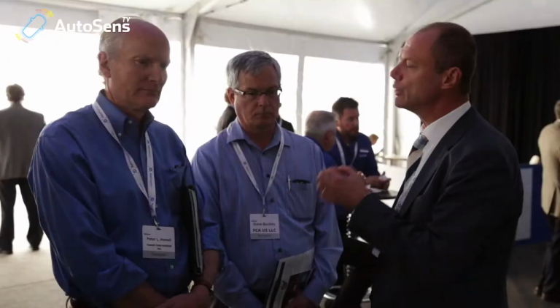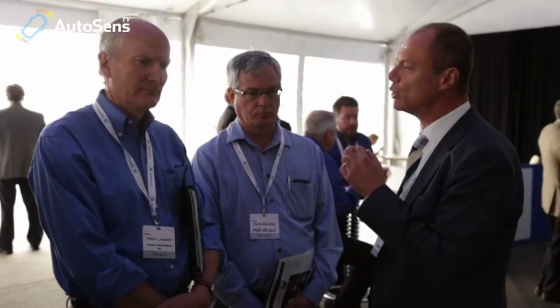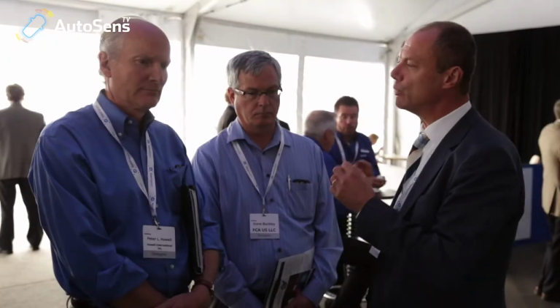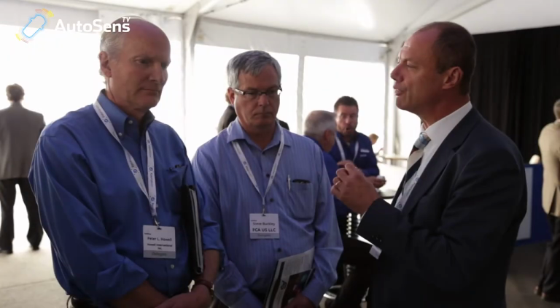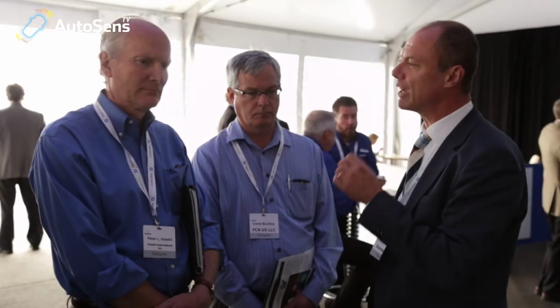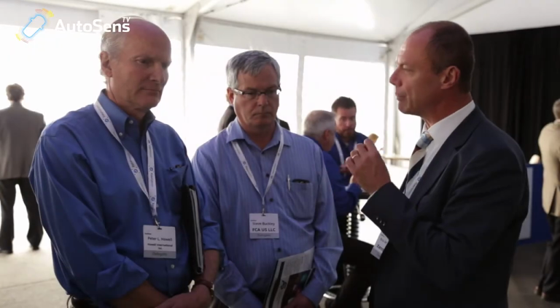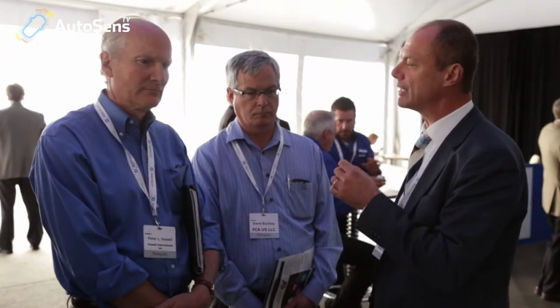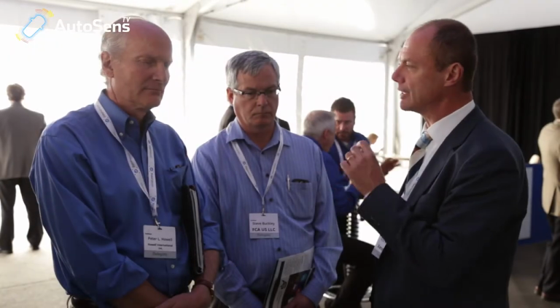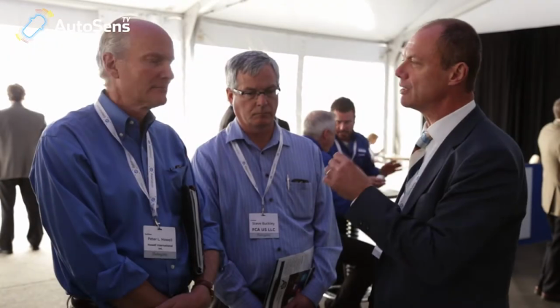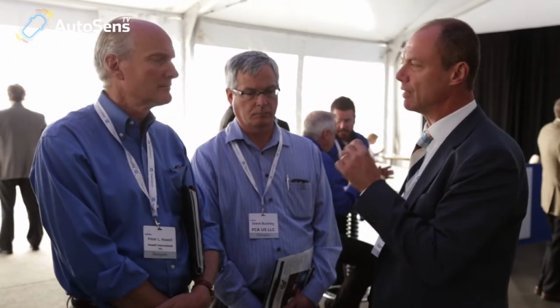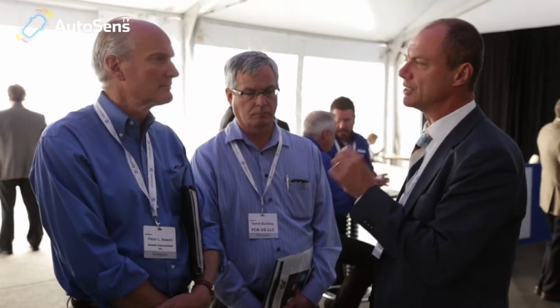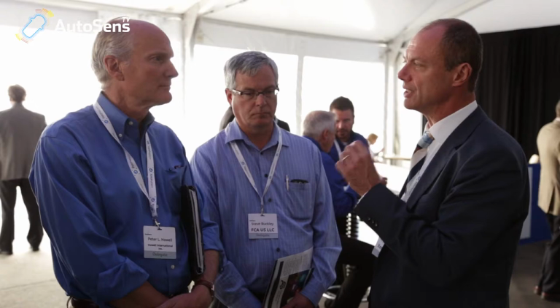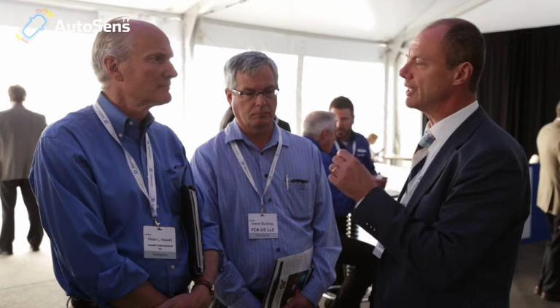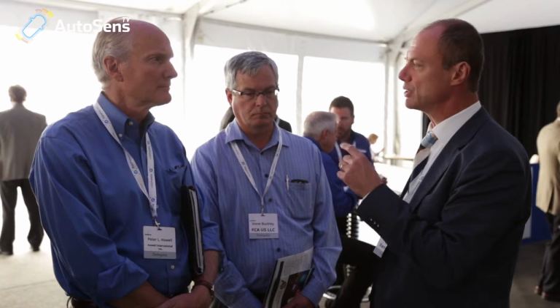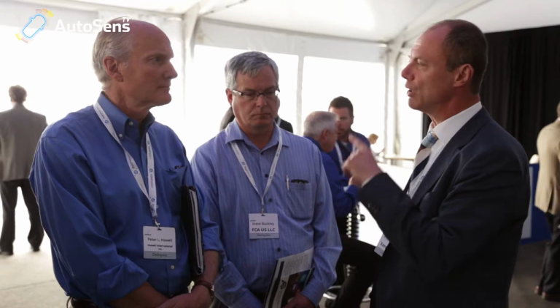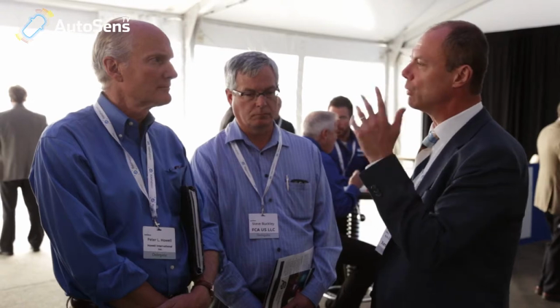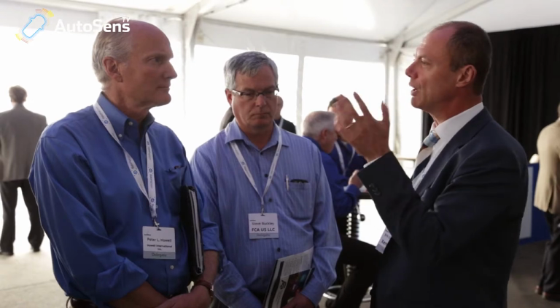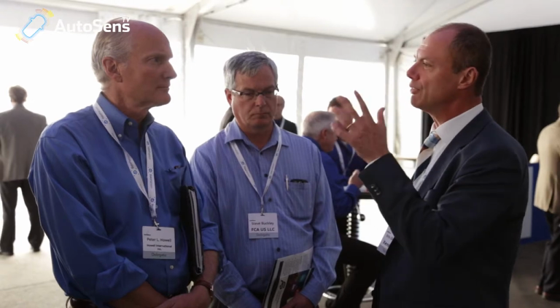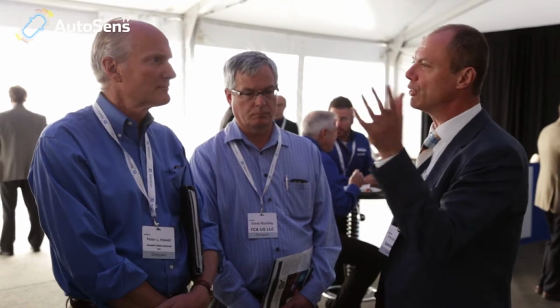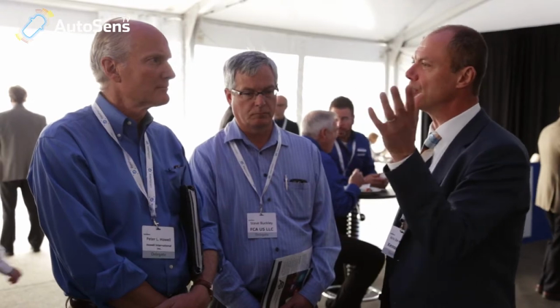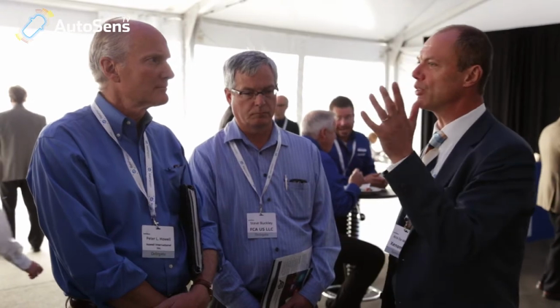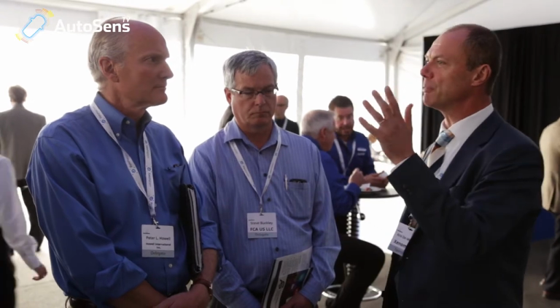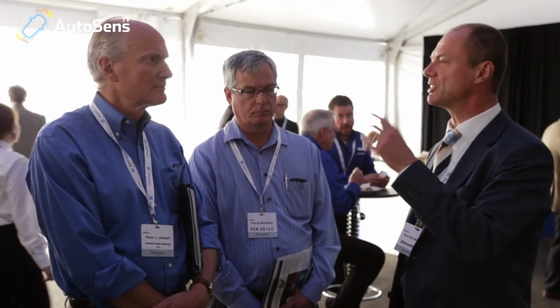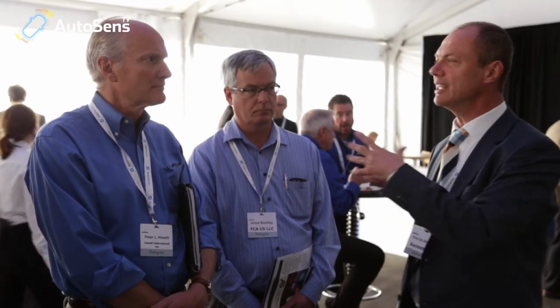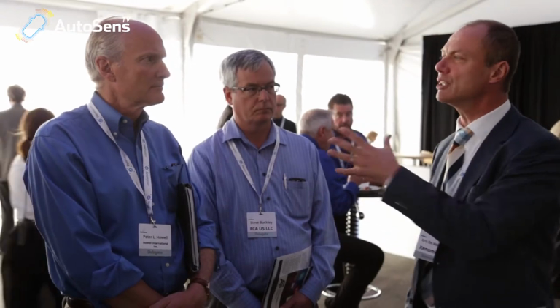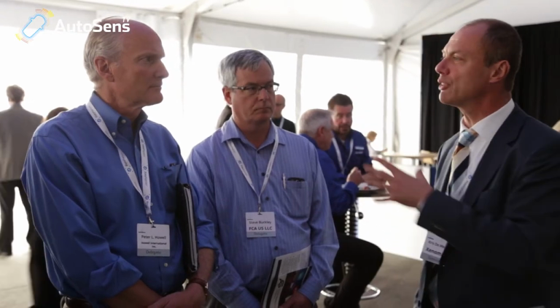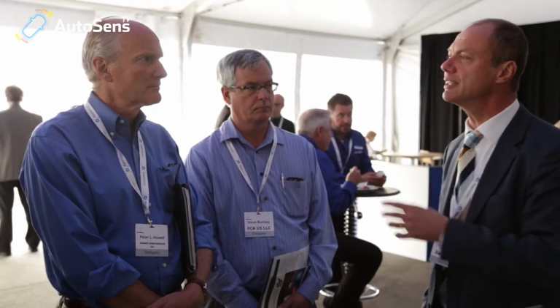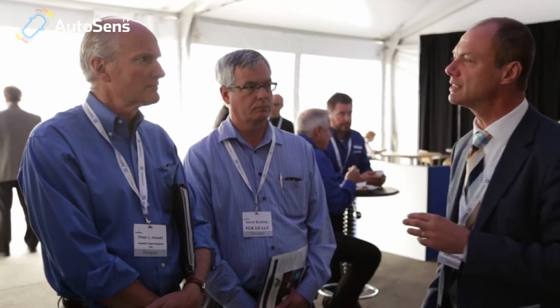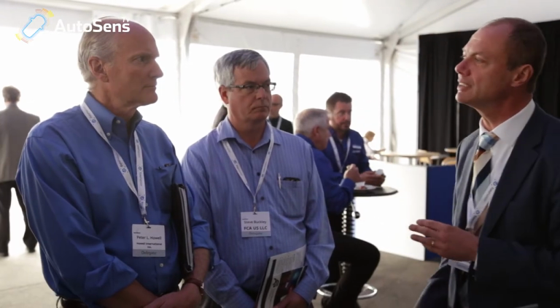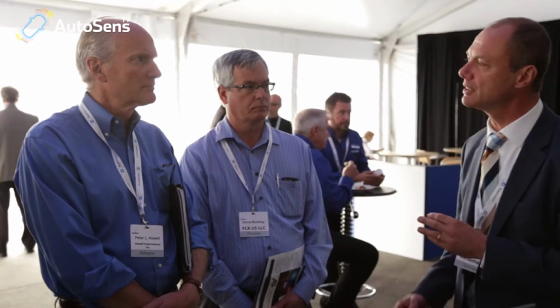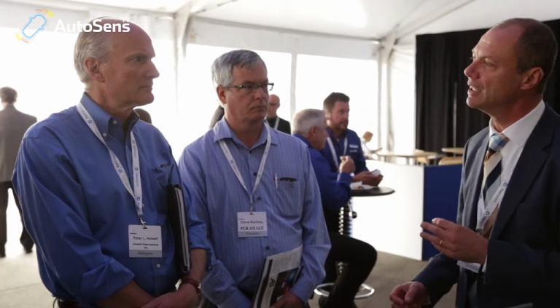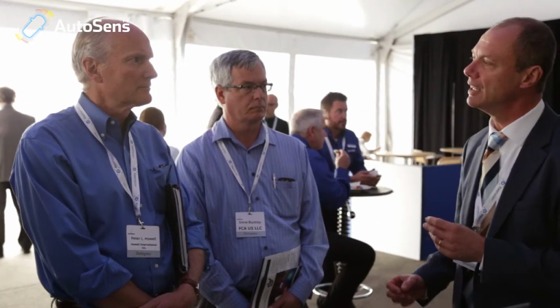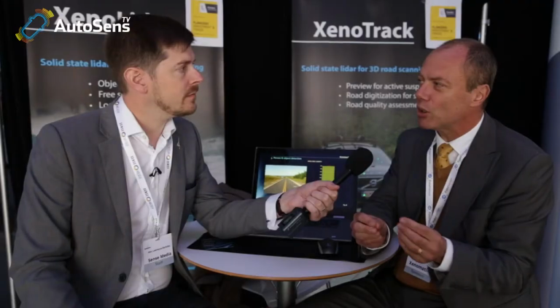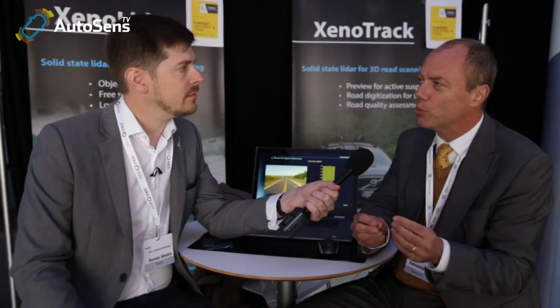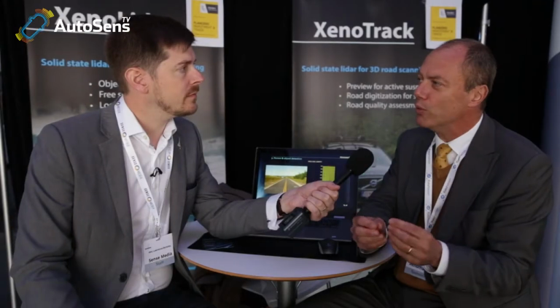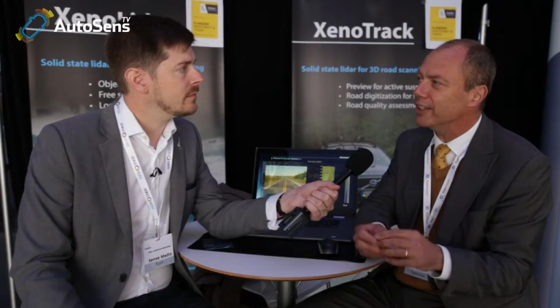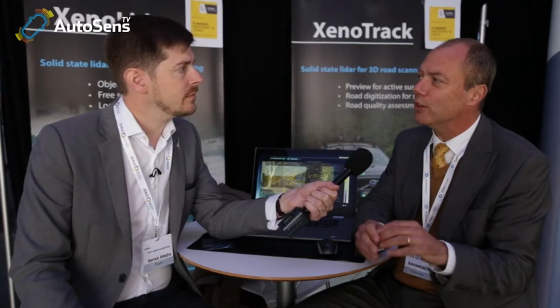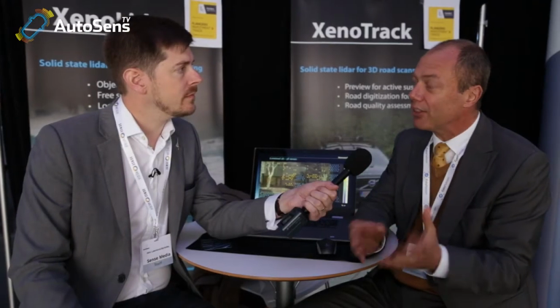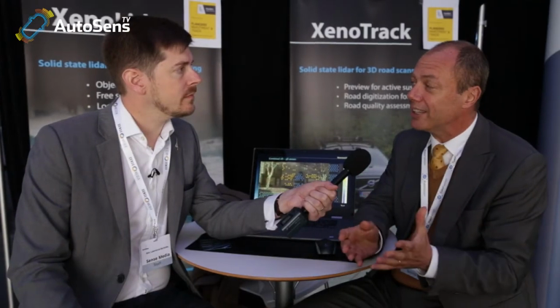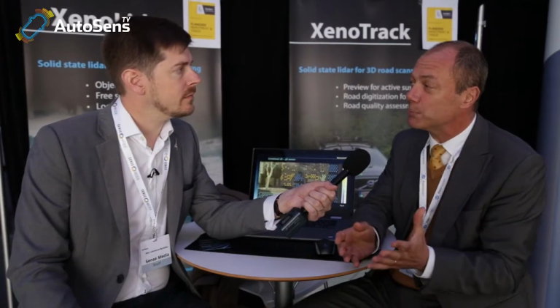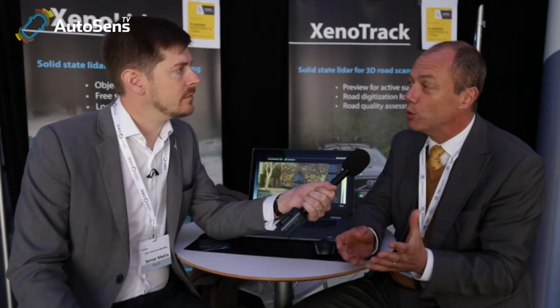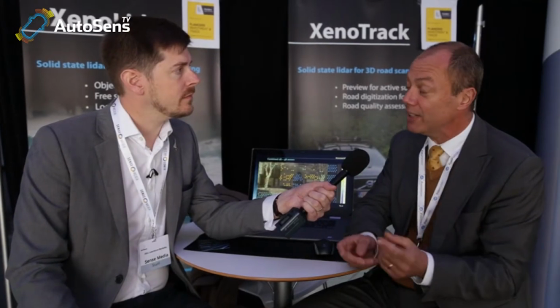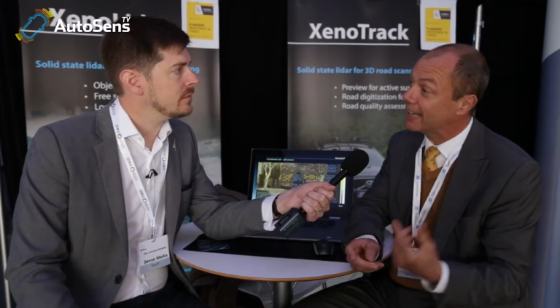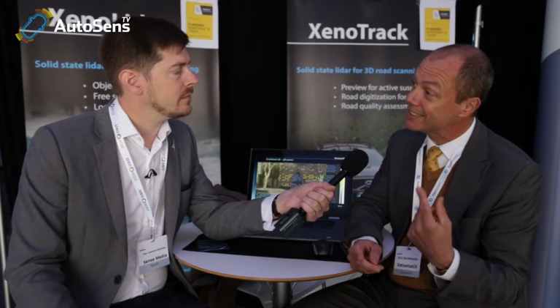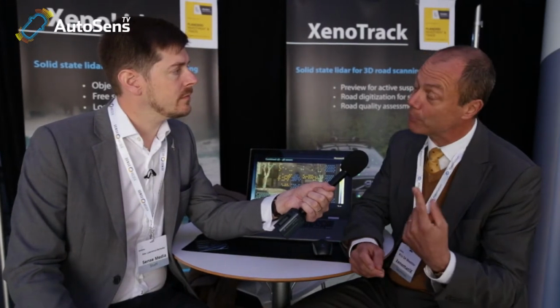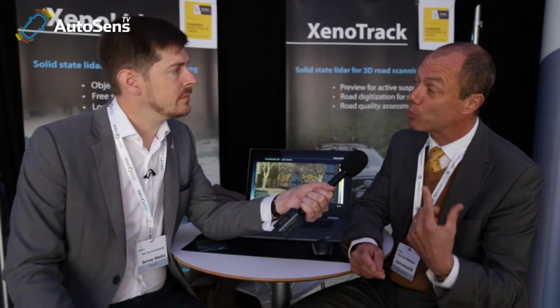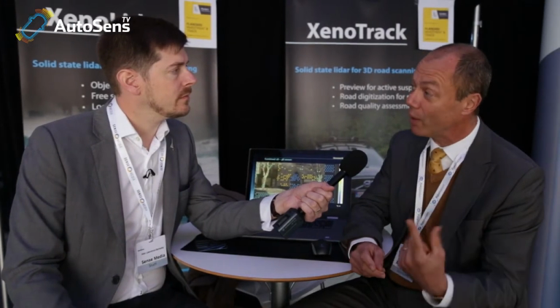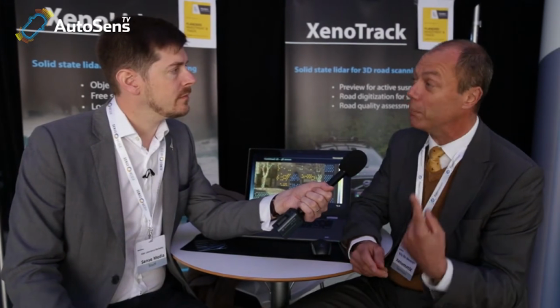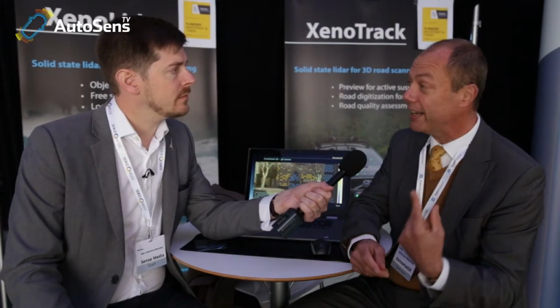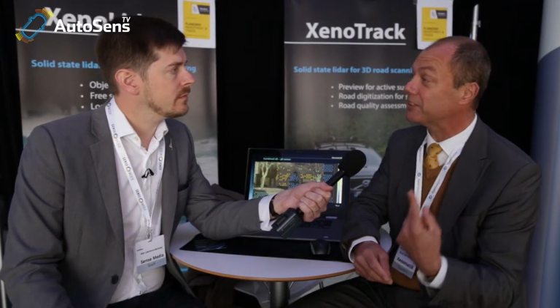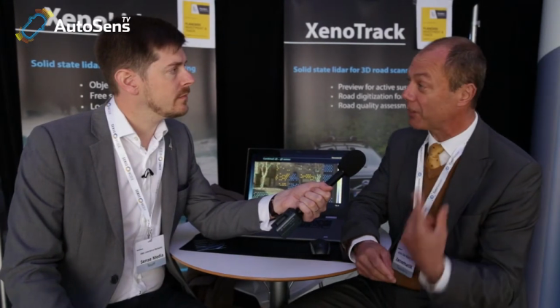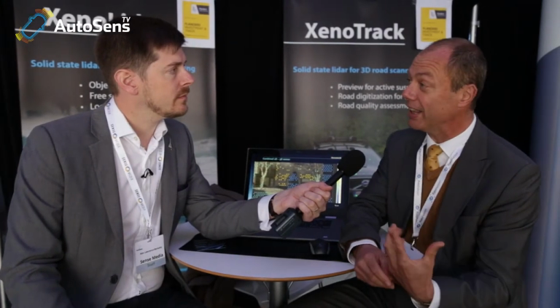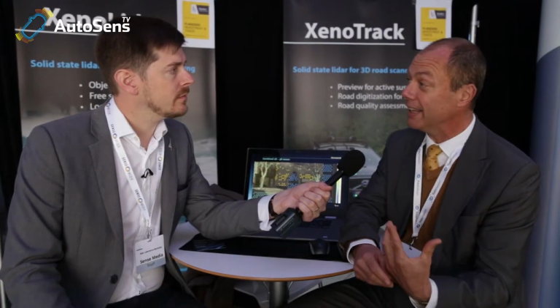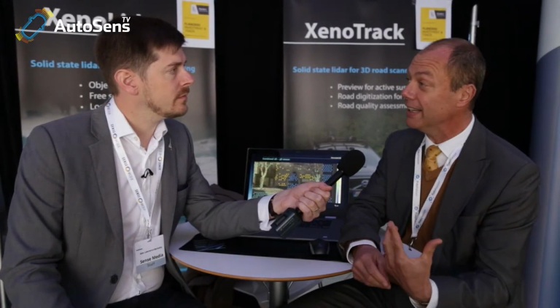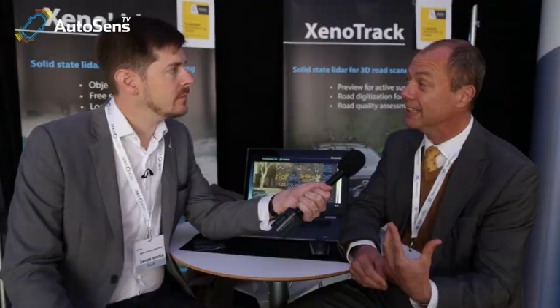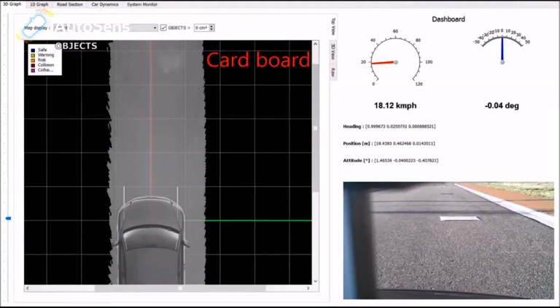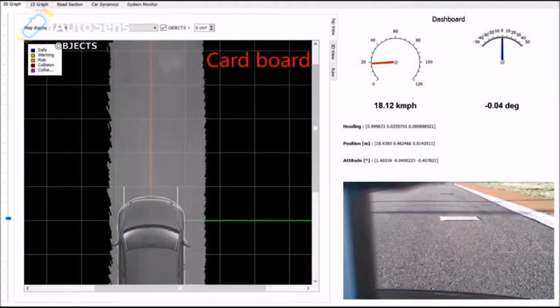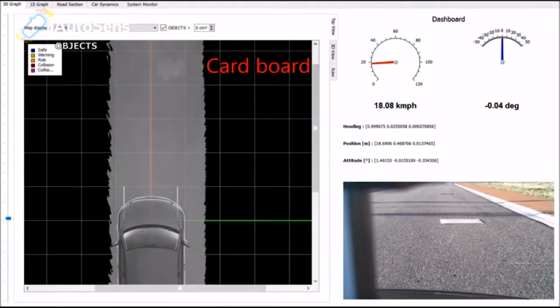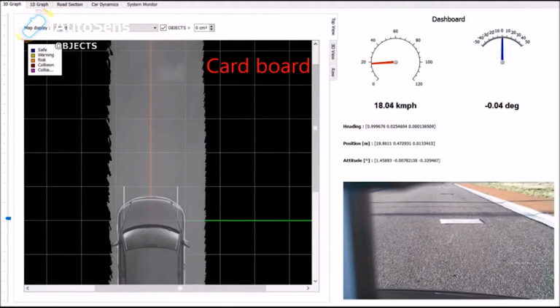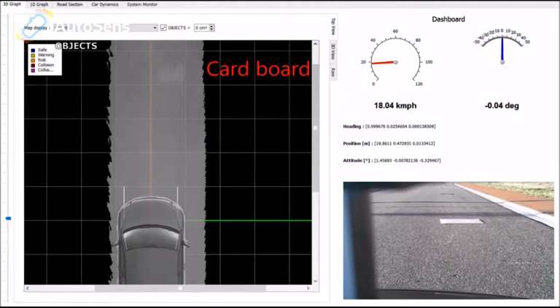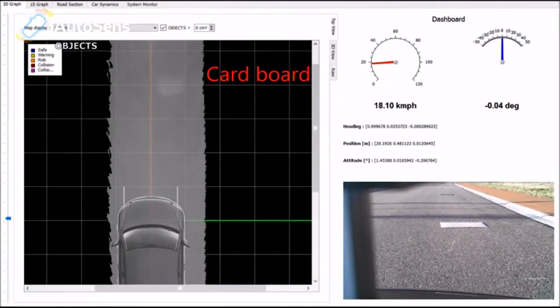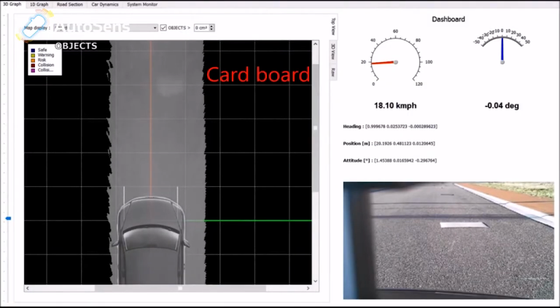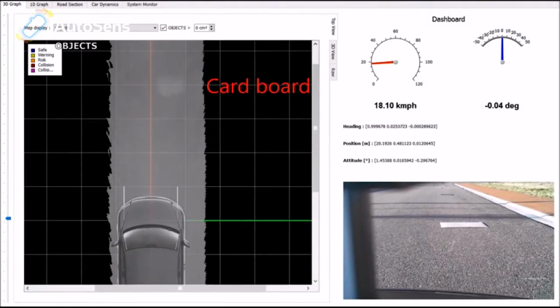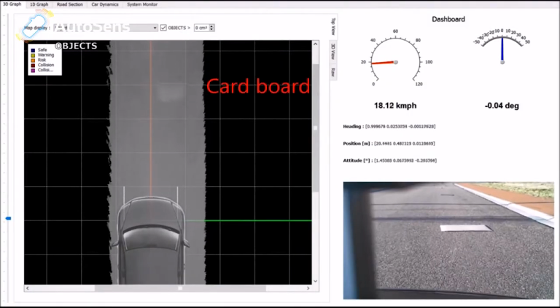We don't move the beams around. Everything is solid state. Not even small mirrors are moving. Nothing is moving except one major thing, and that is the car itself.